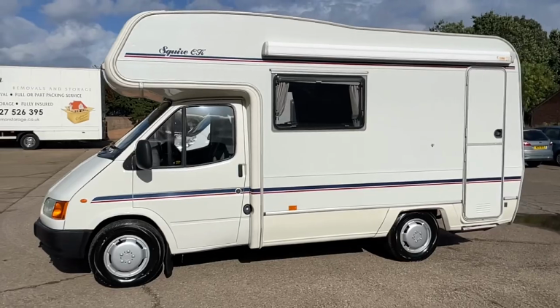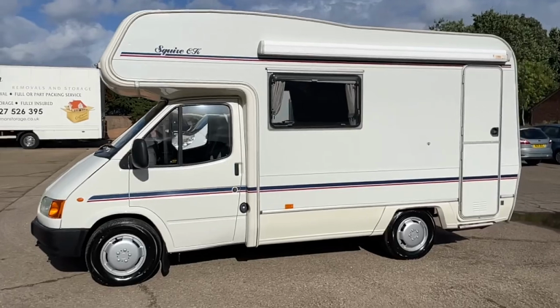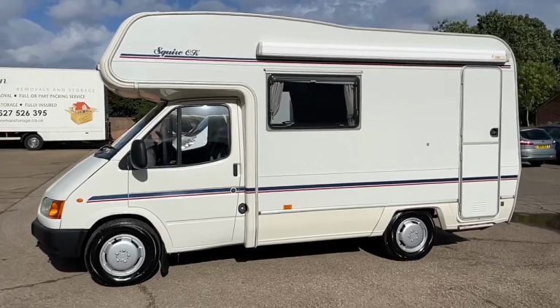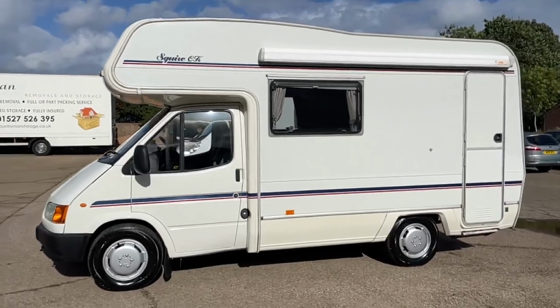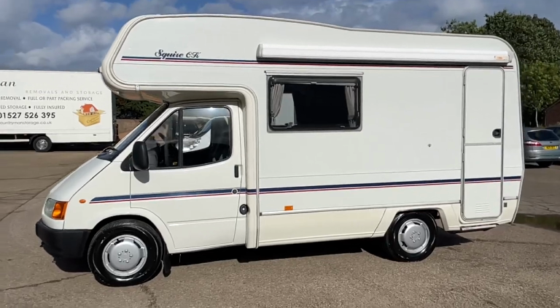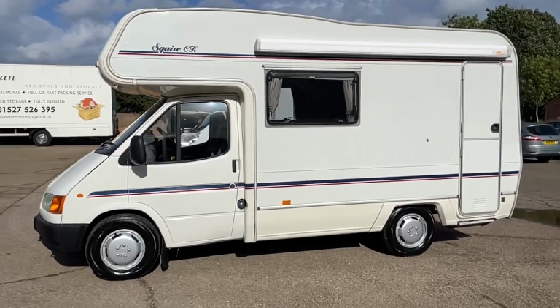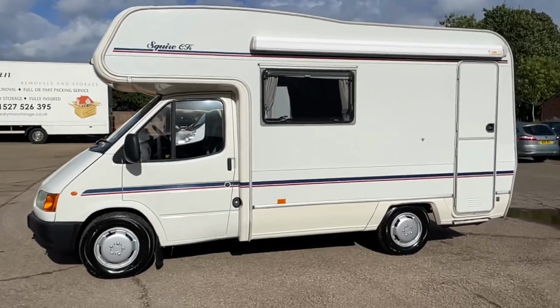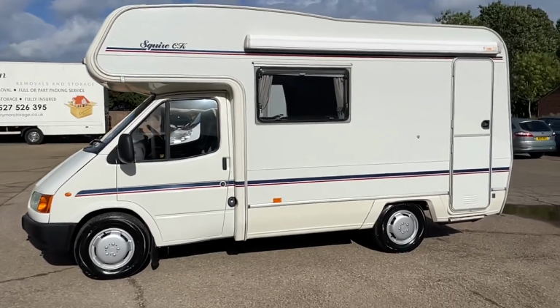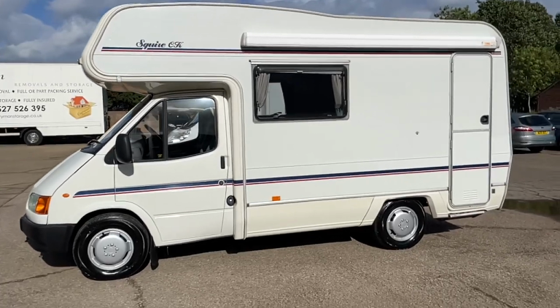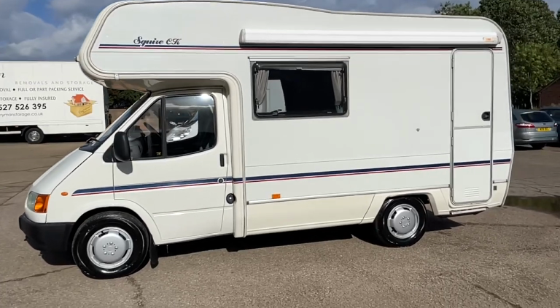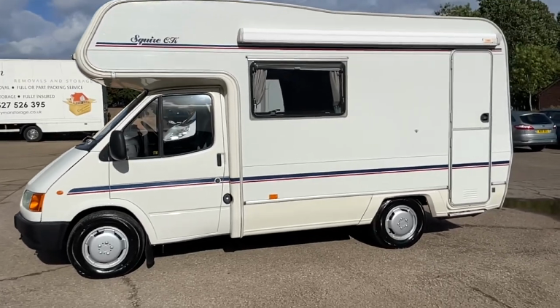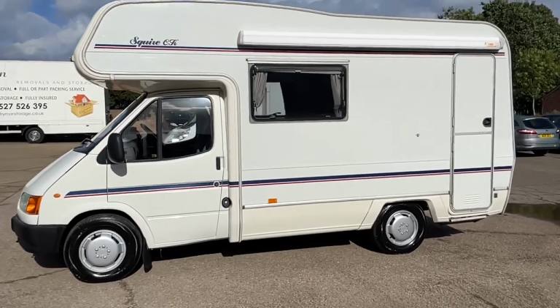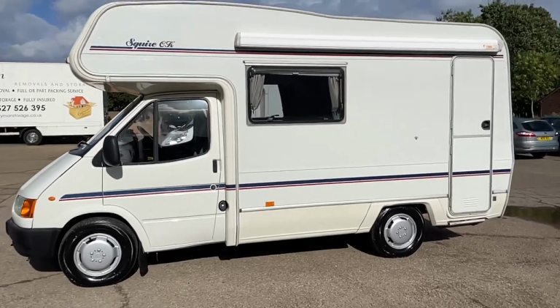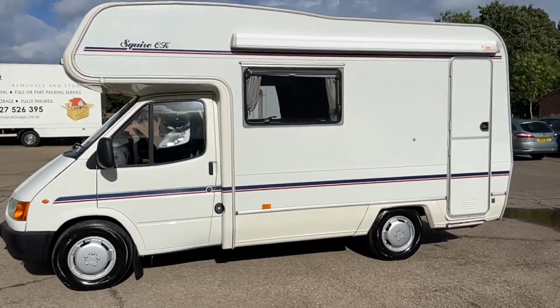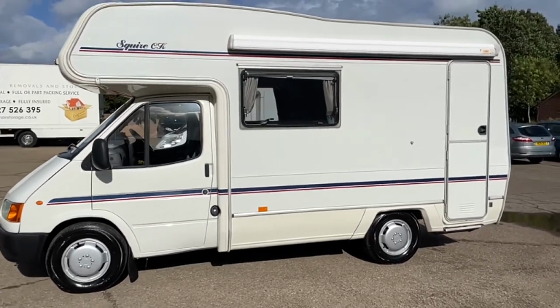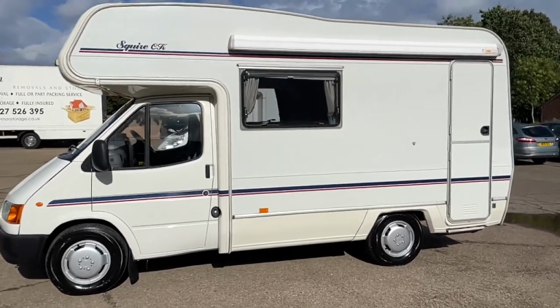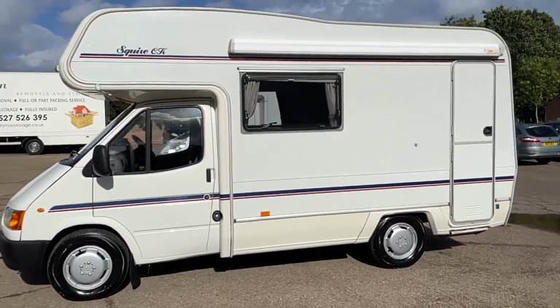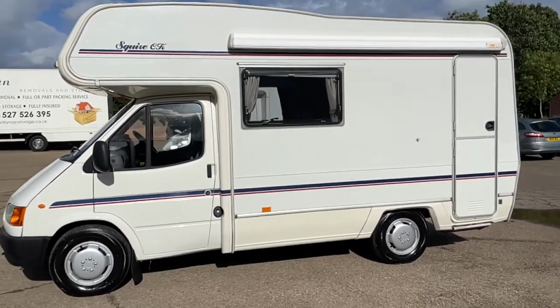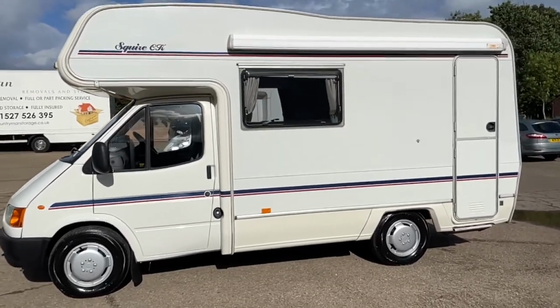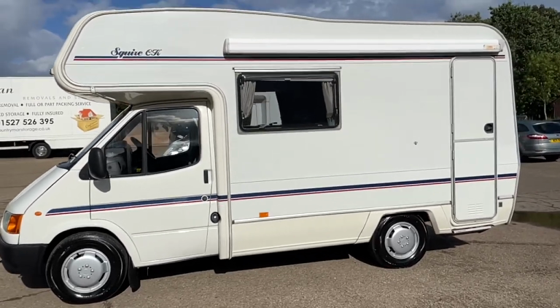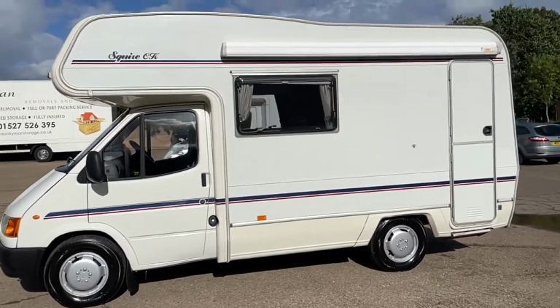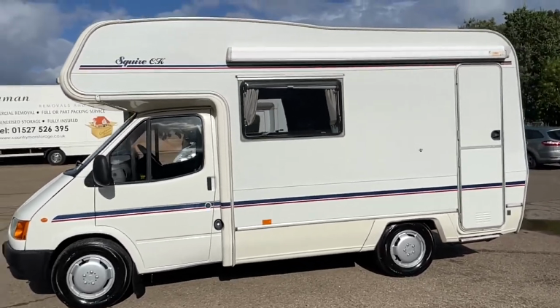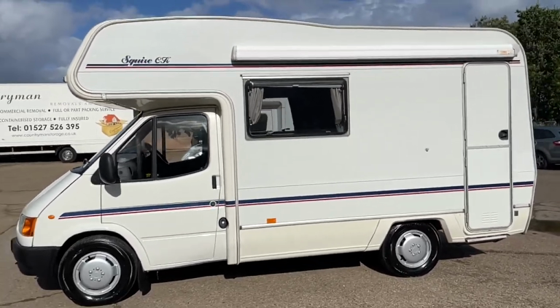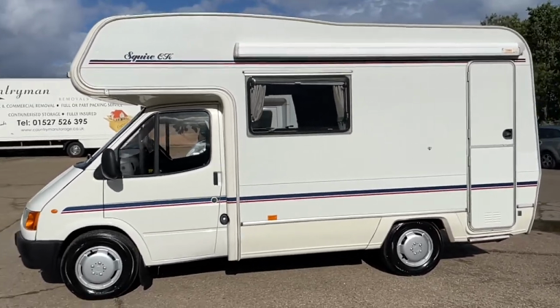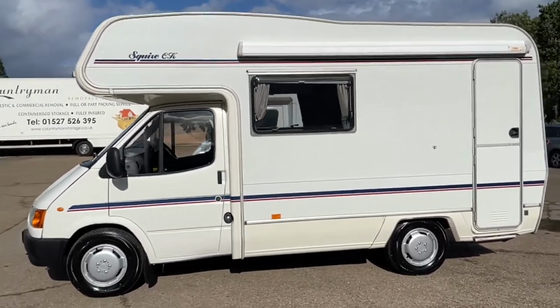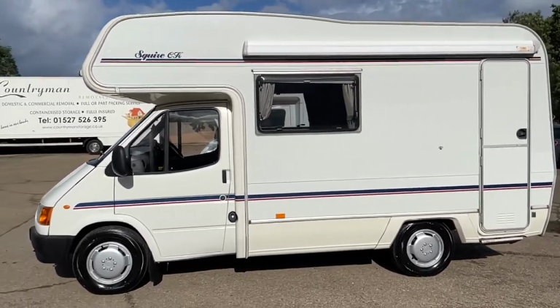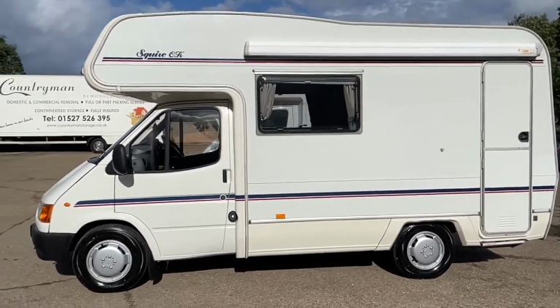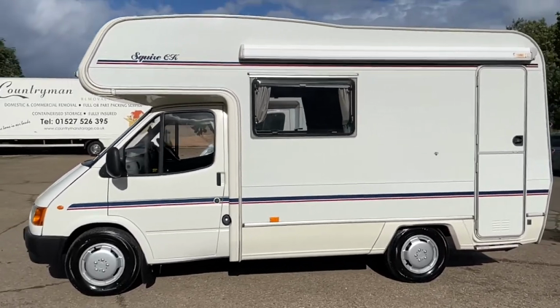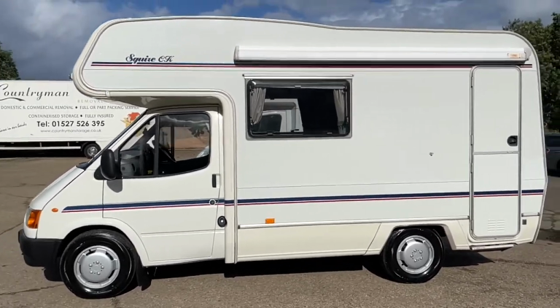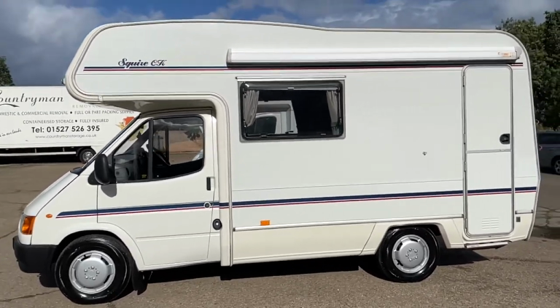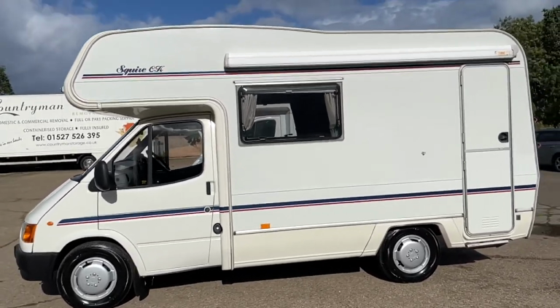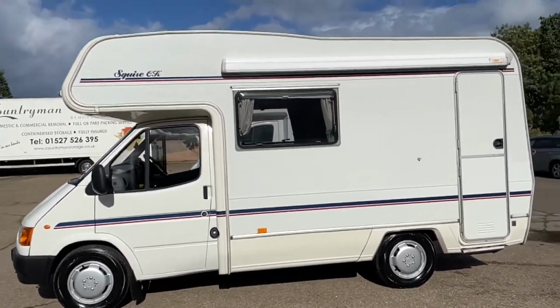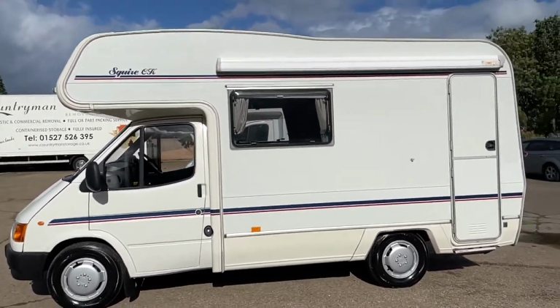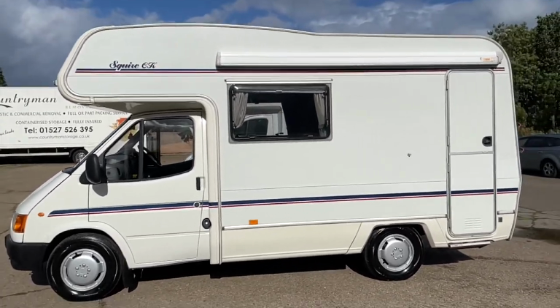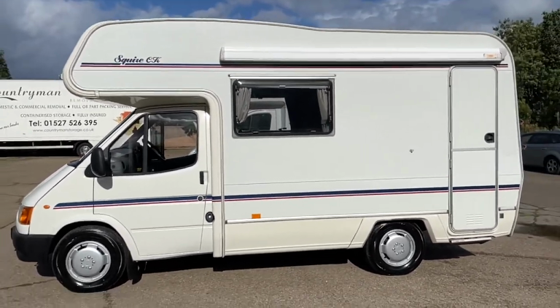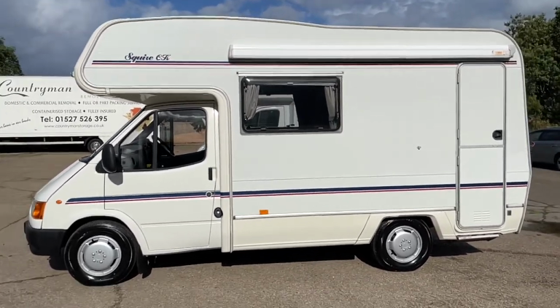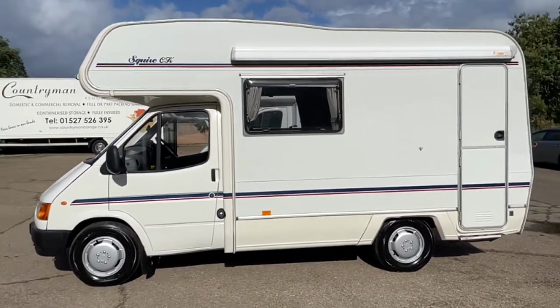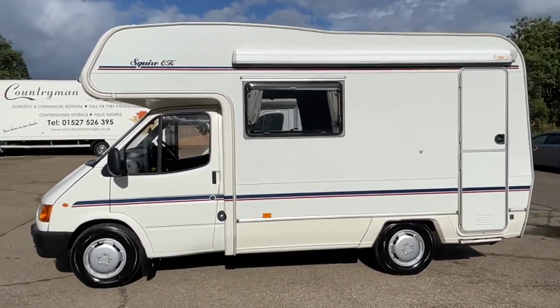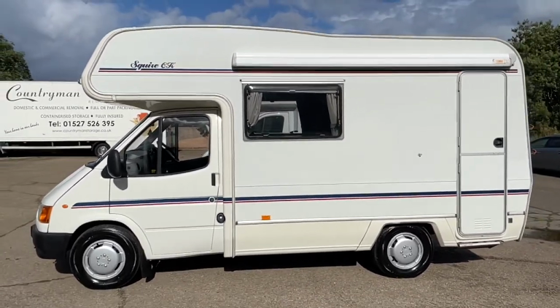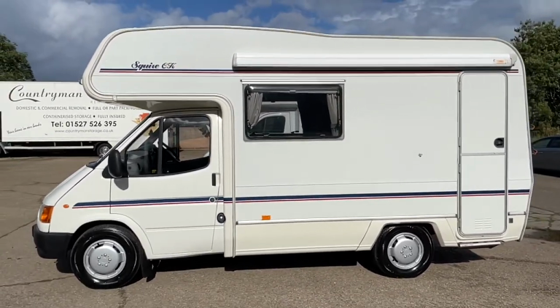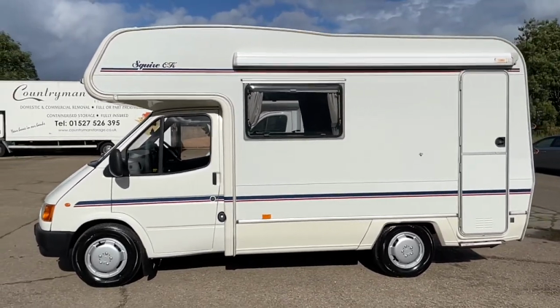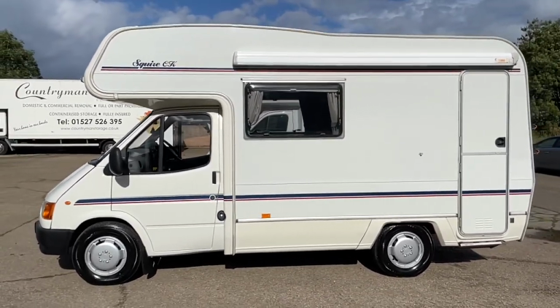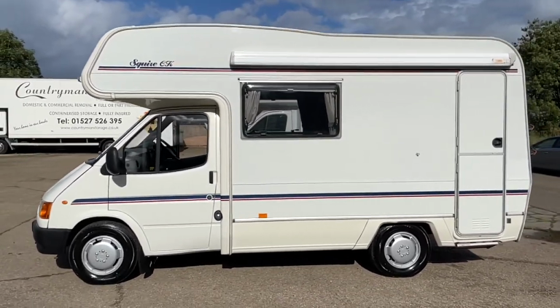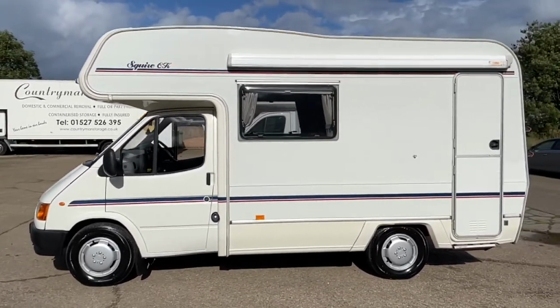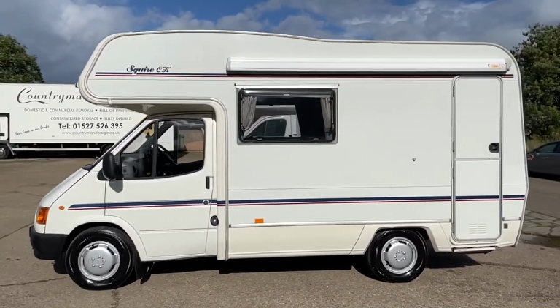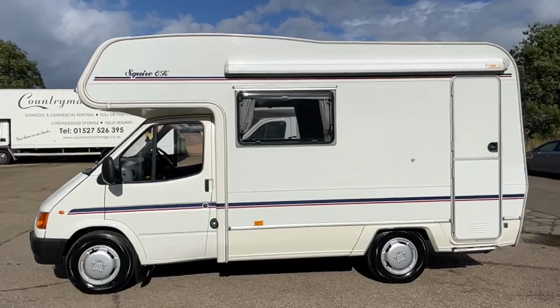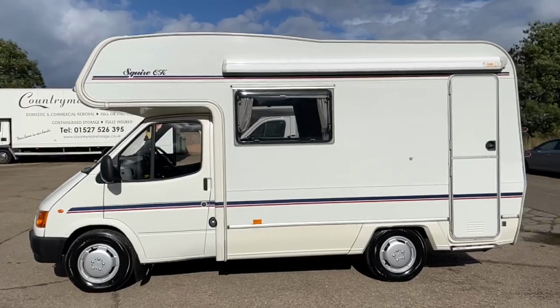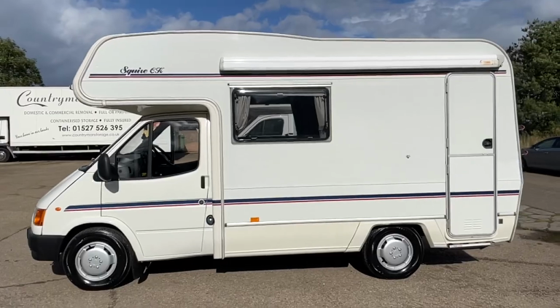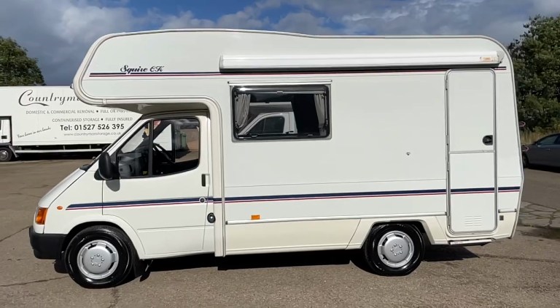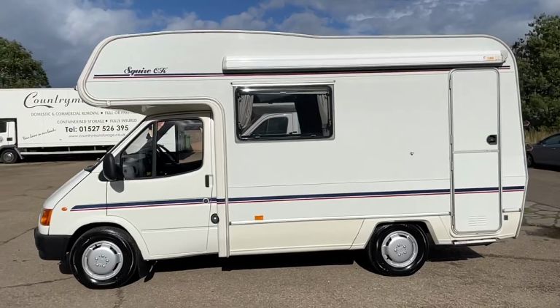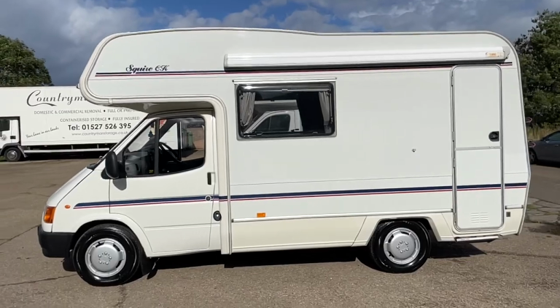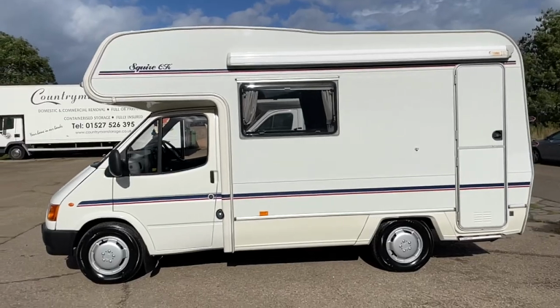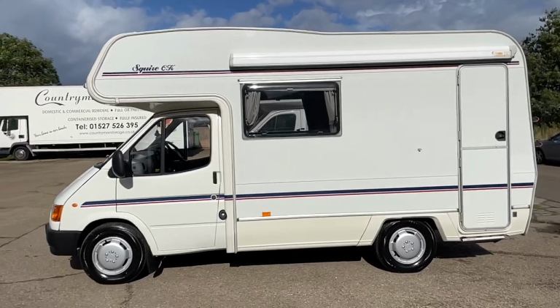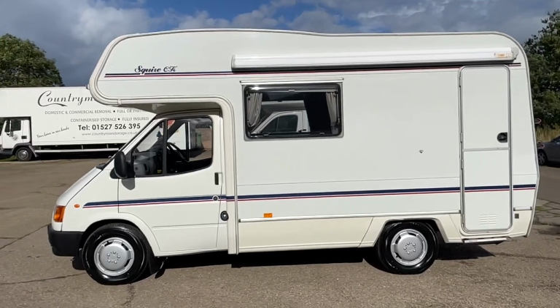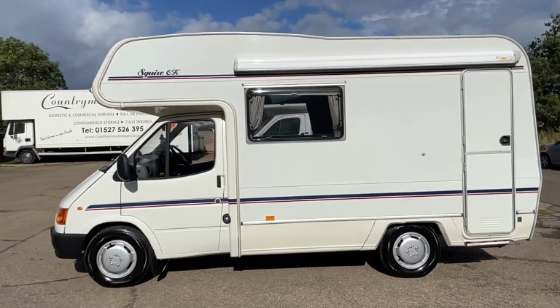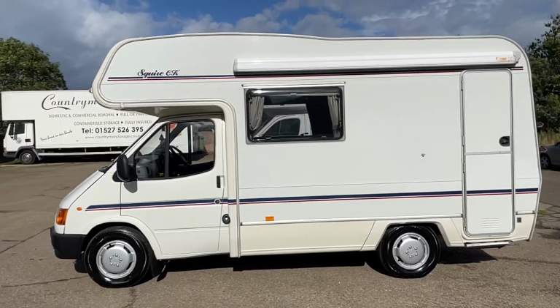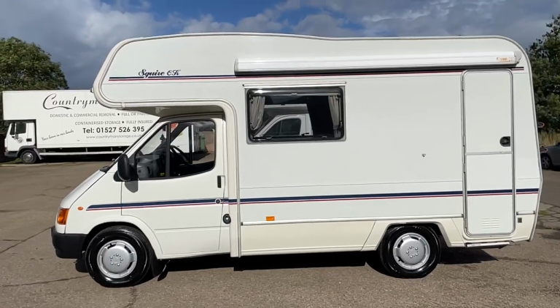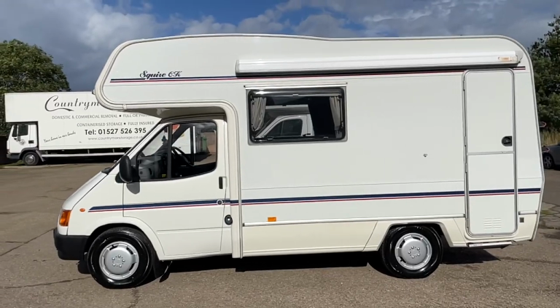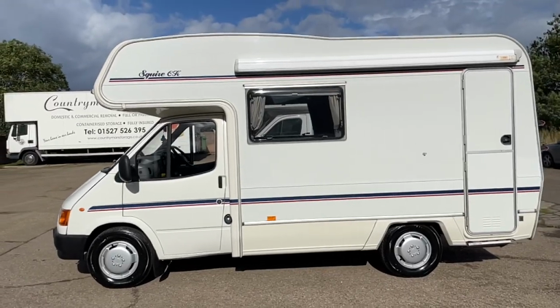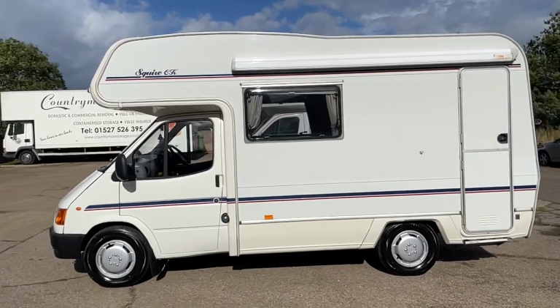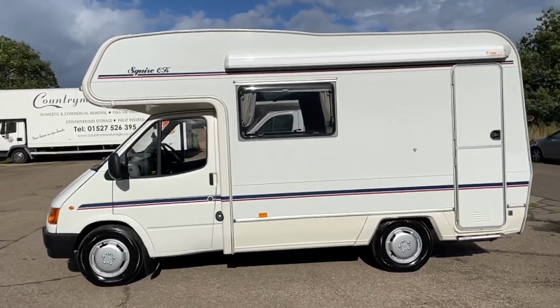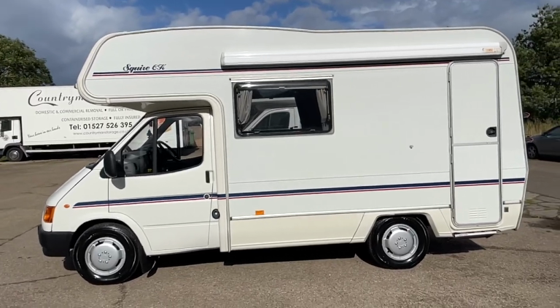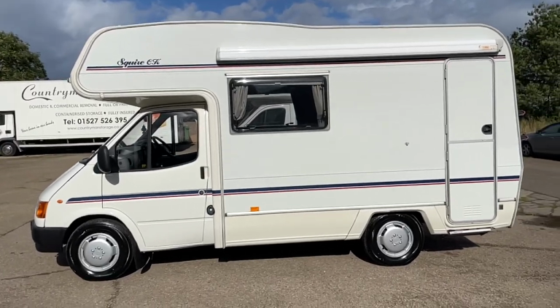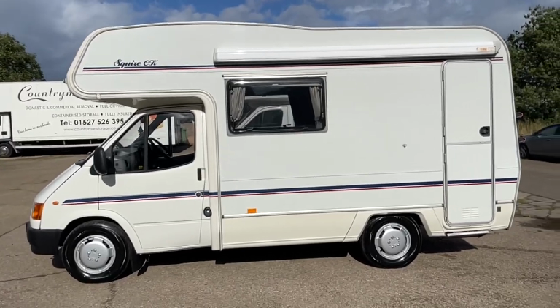It's only done 36,000 miles. Recent Campbell water pump and service all up to date.